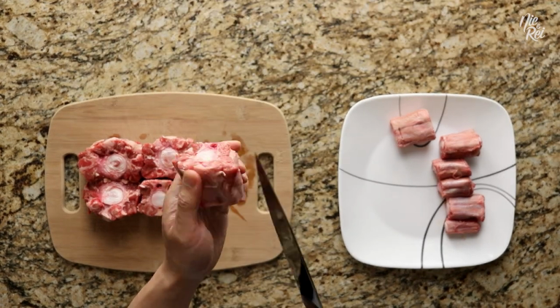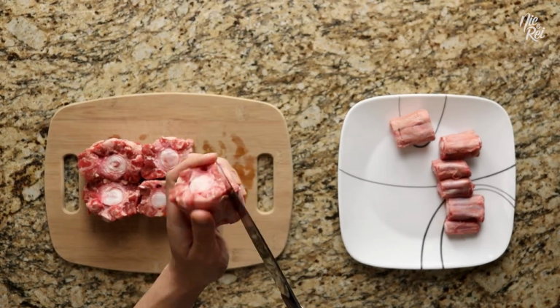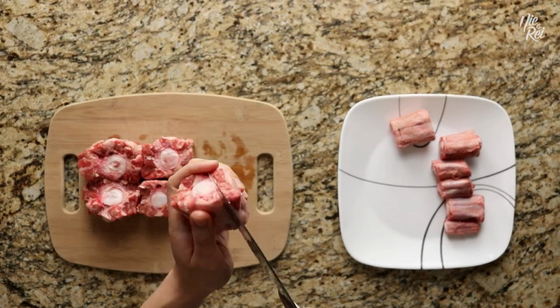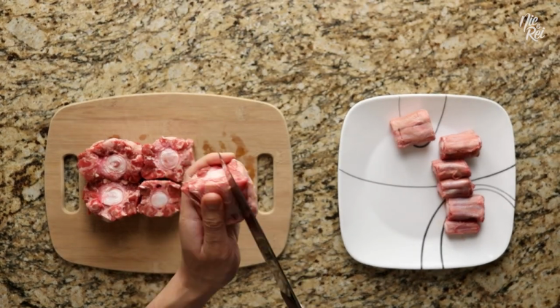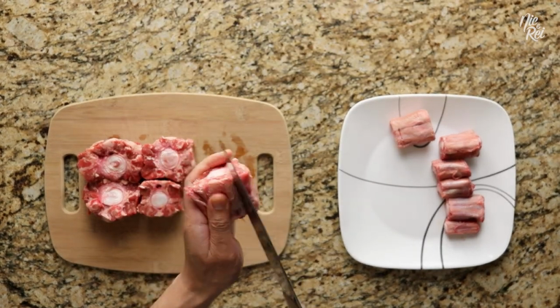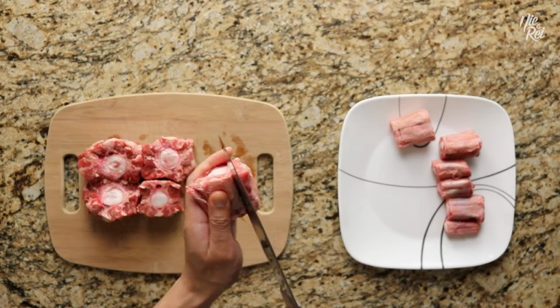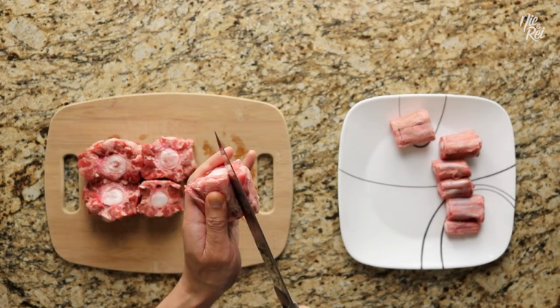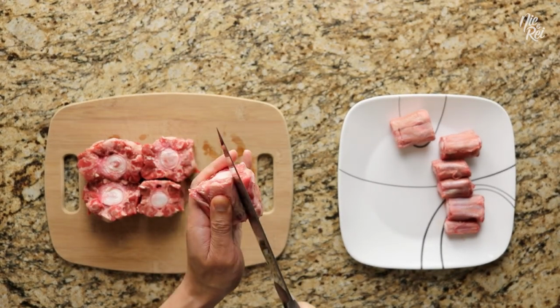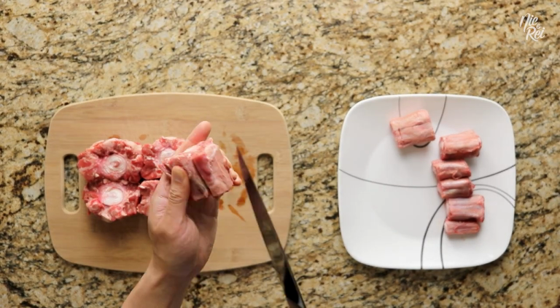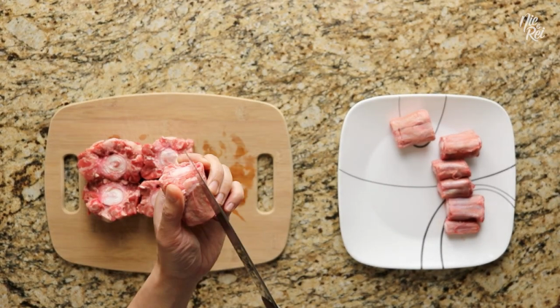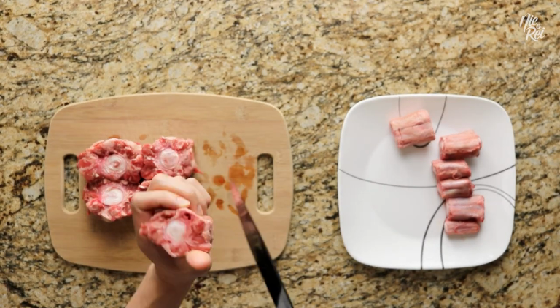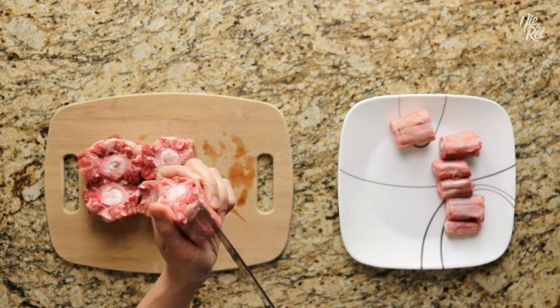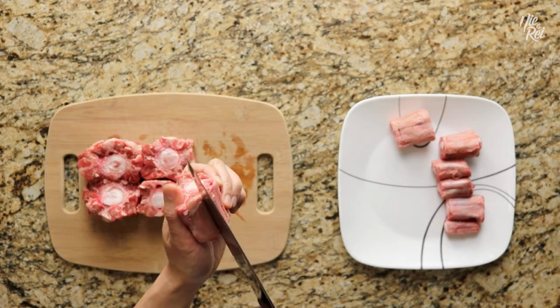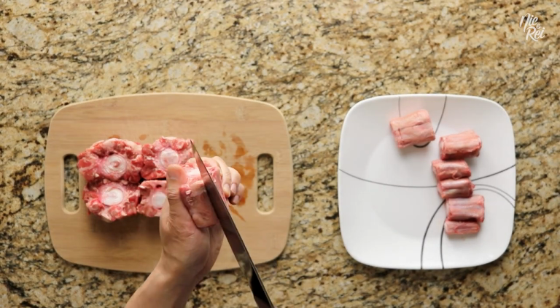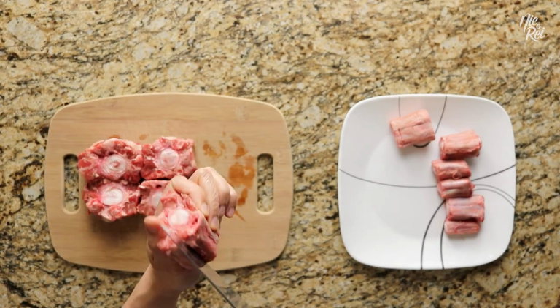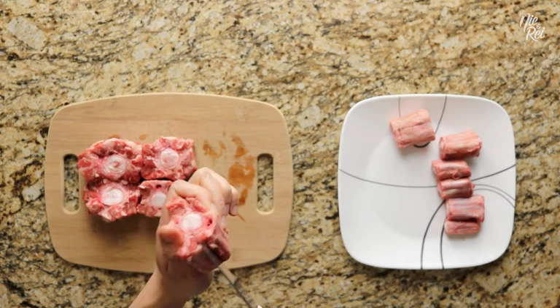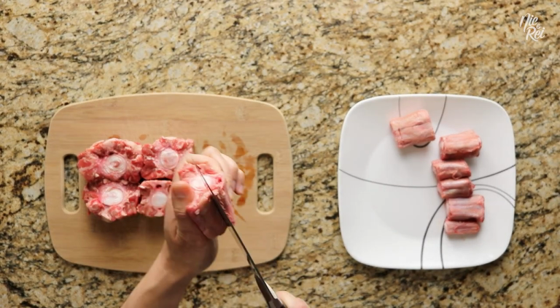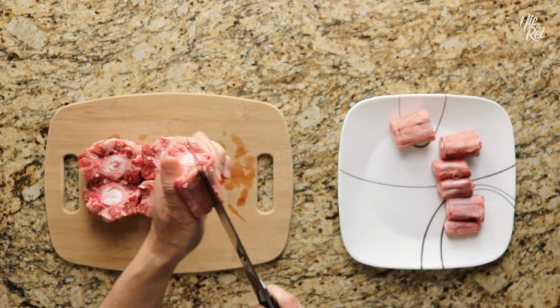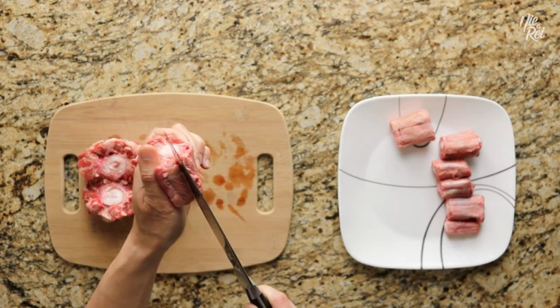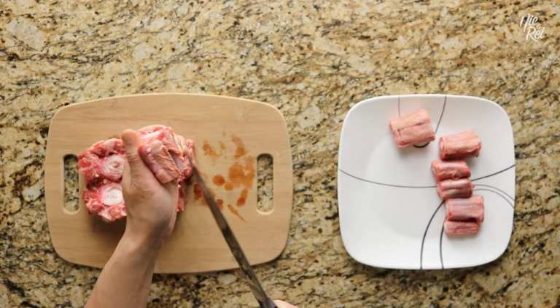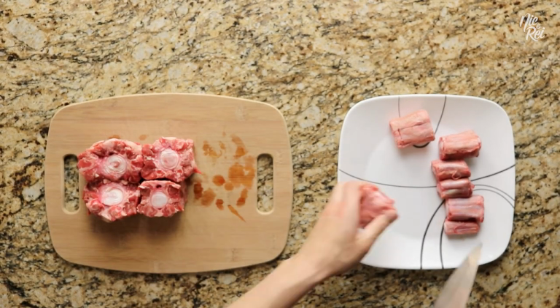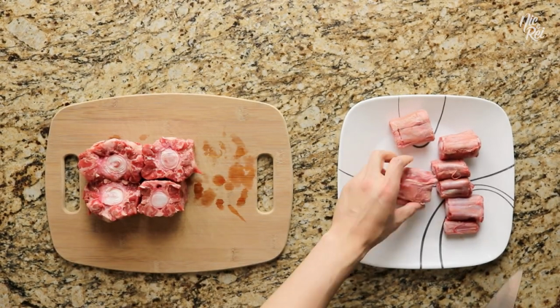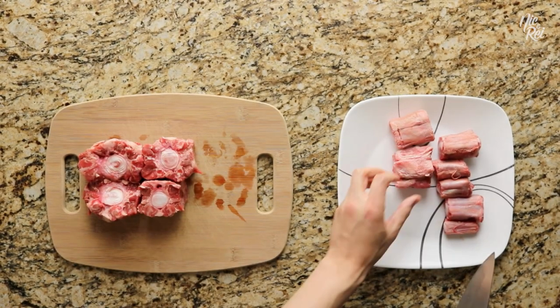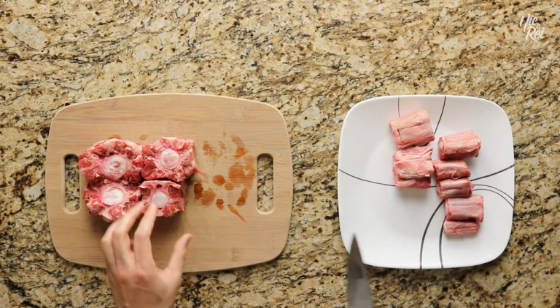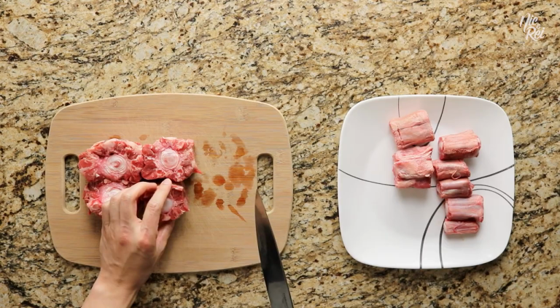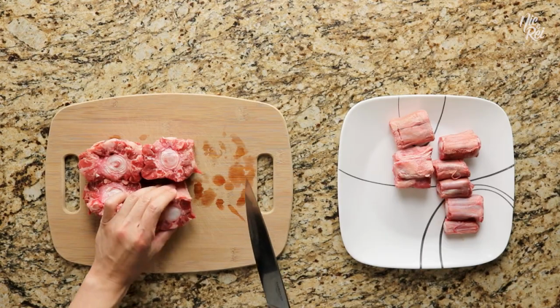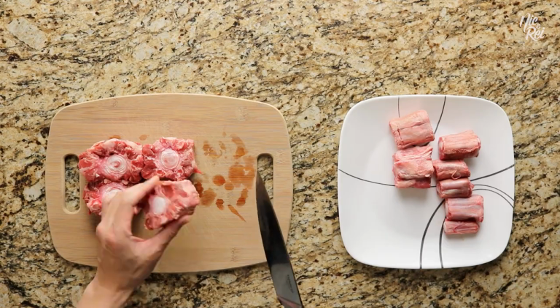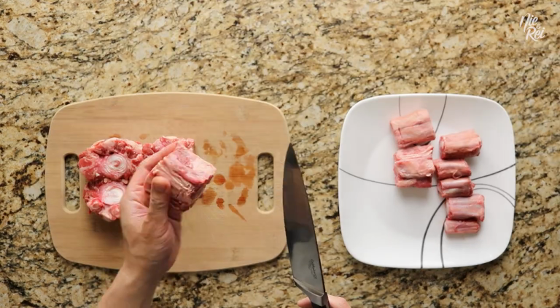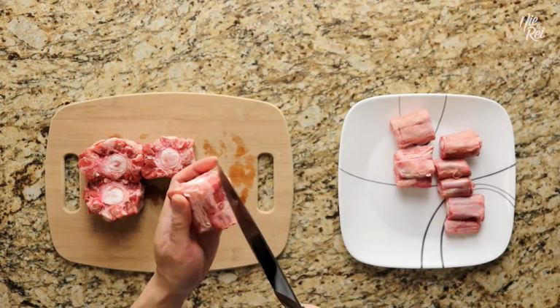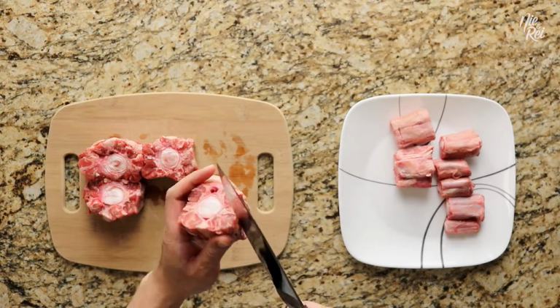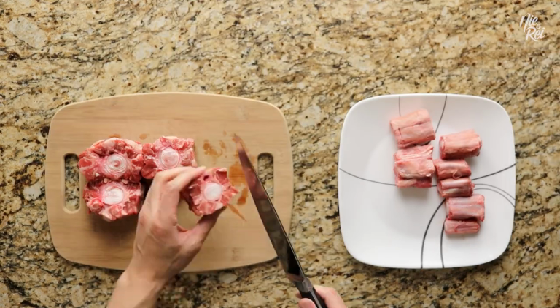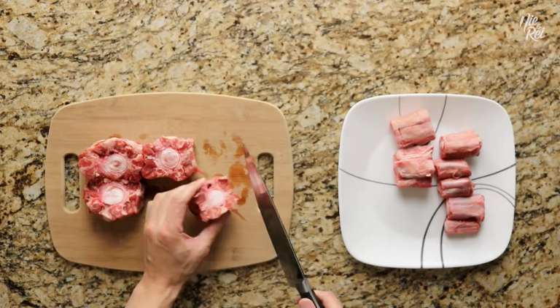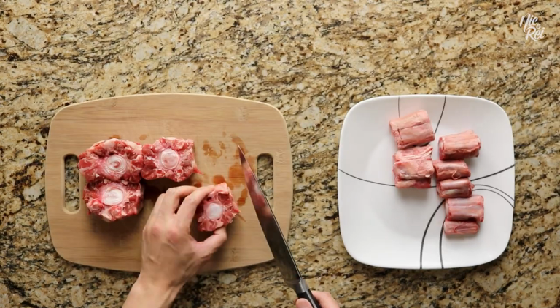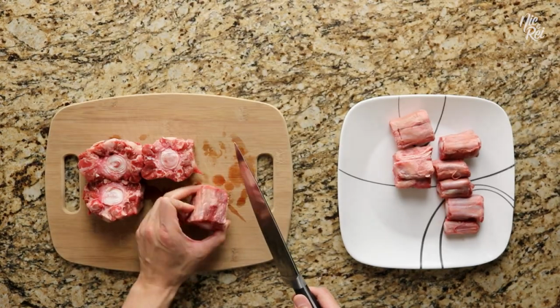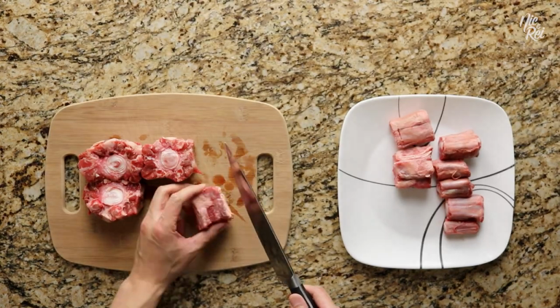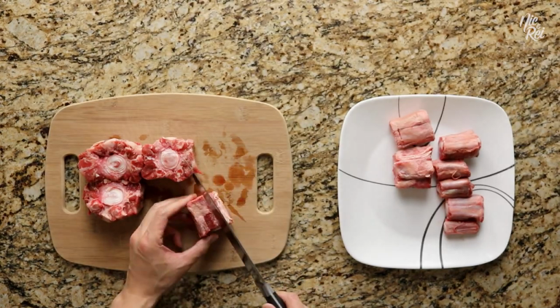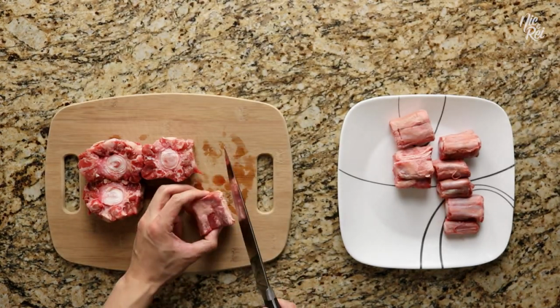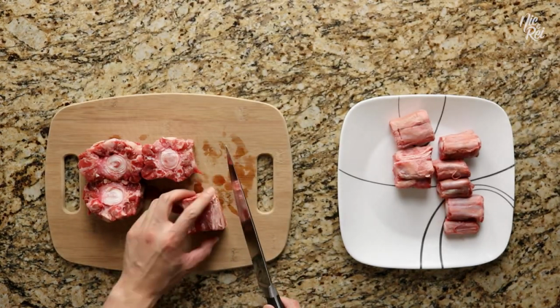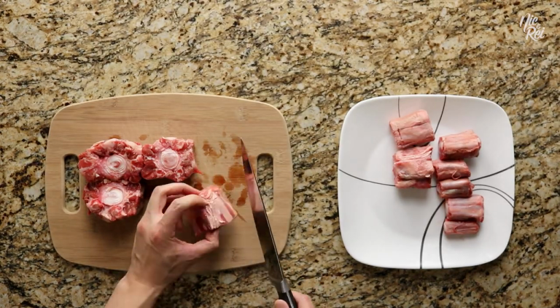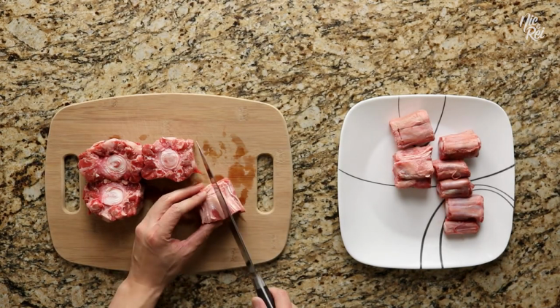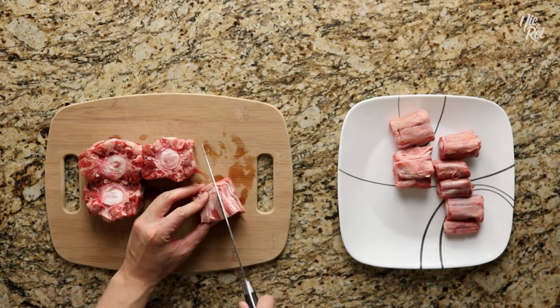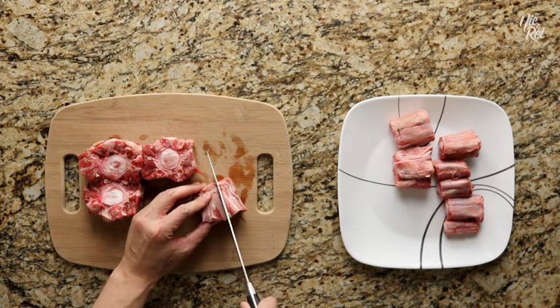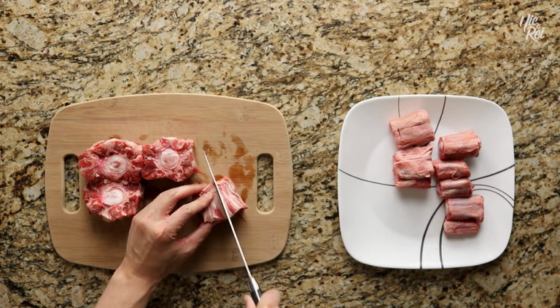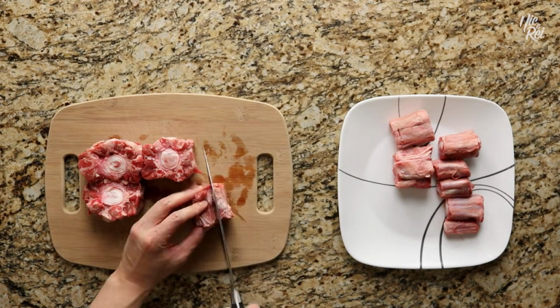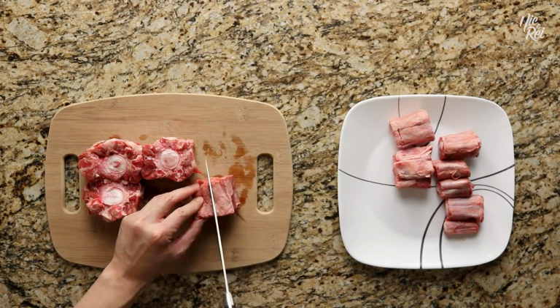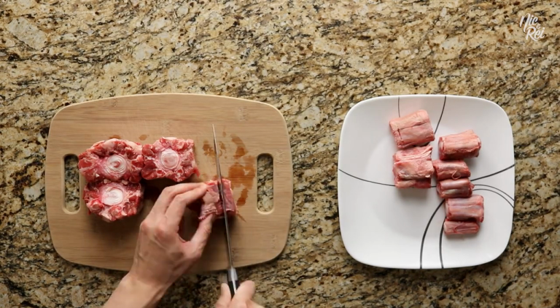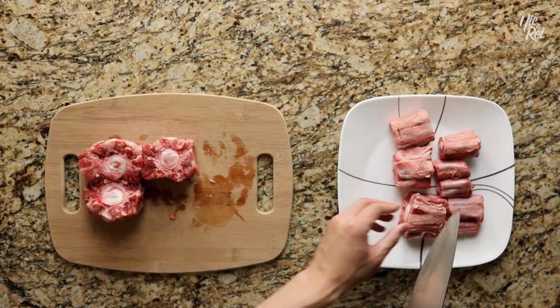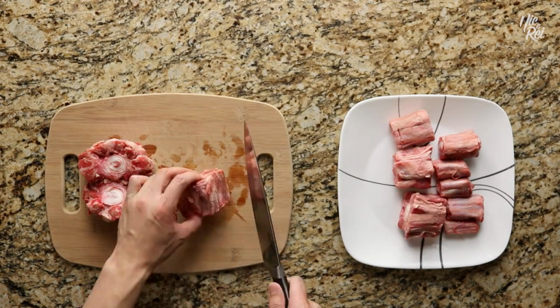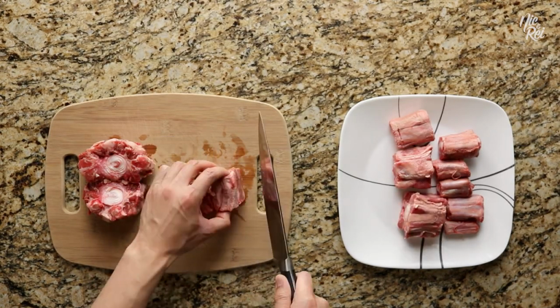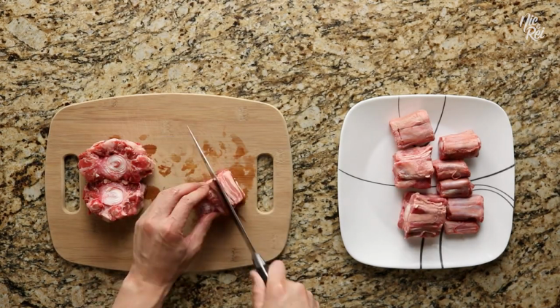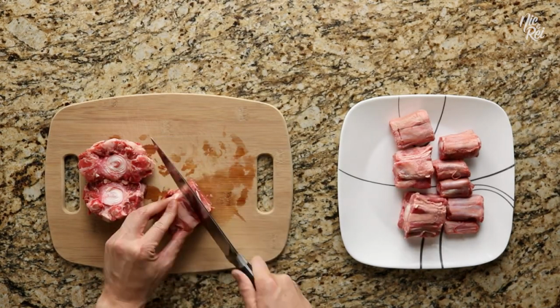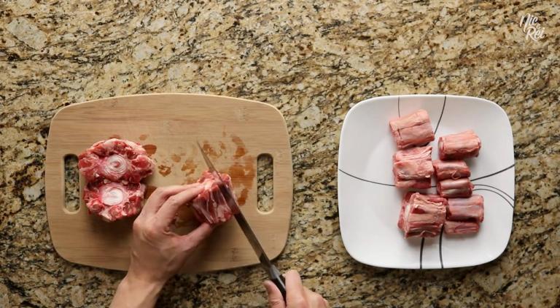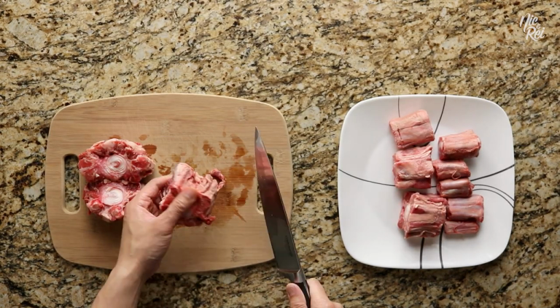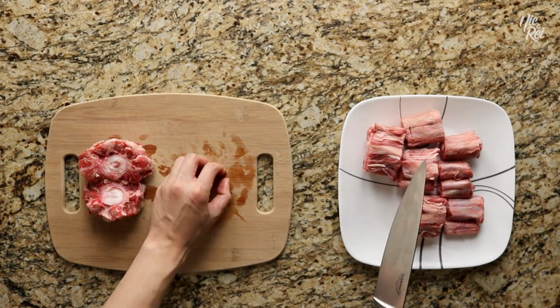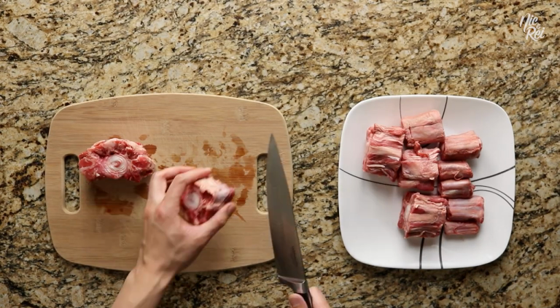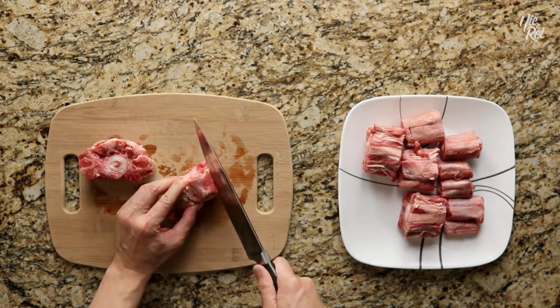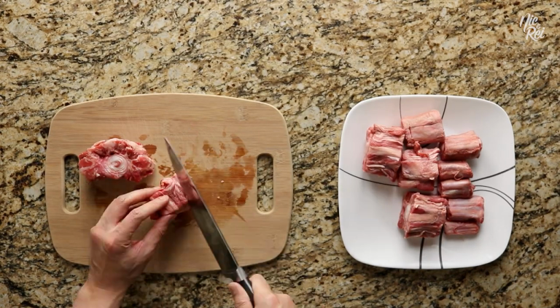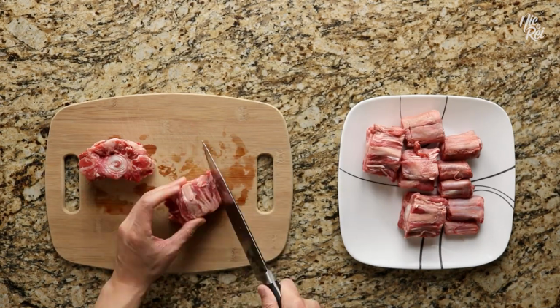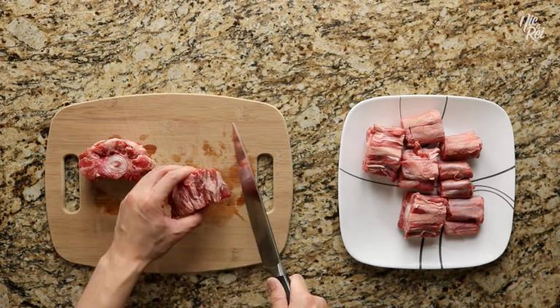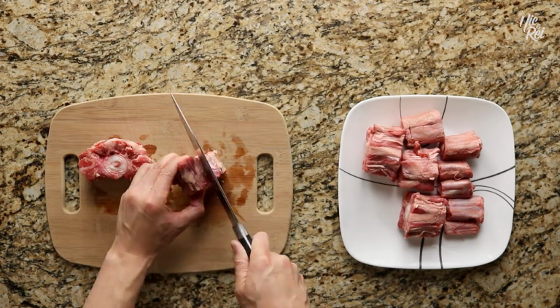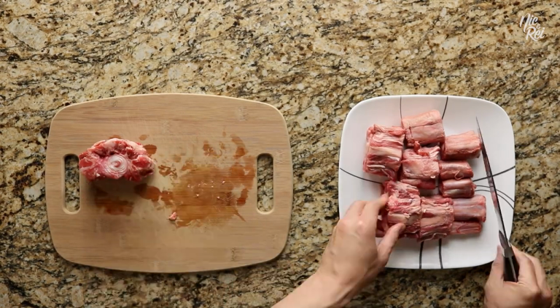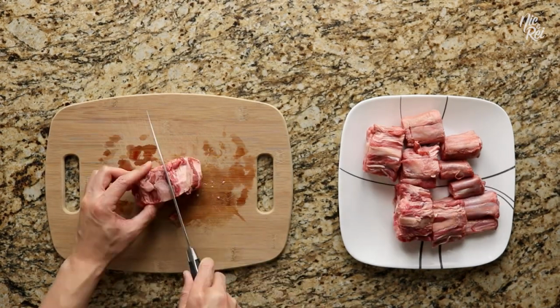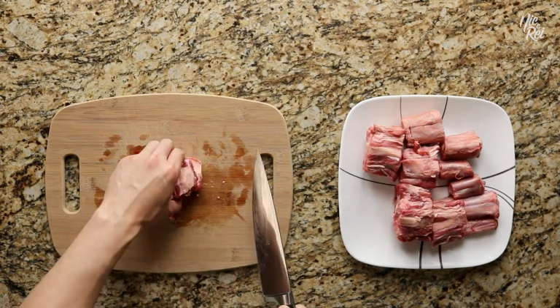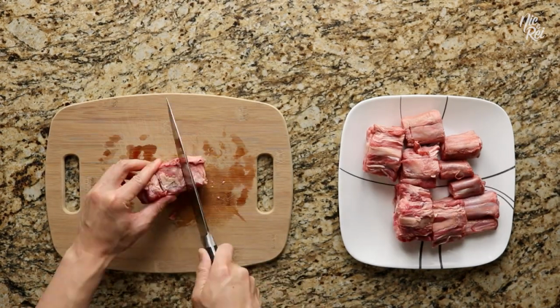Ideally, when you're making these slits, you want to cut the oxtail directly on the cutting board, and not so willy-nilly like I just did.